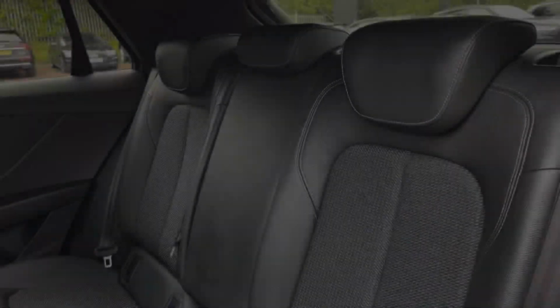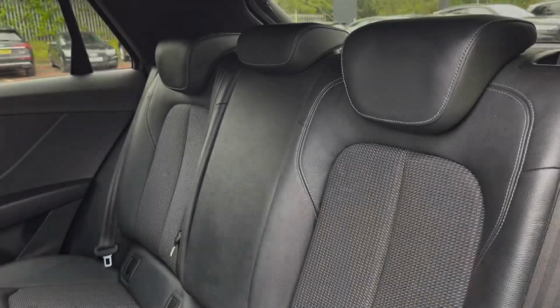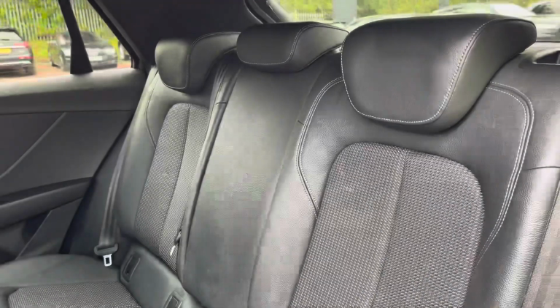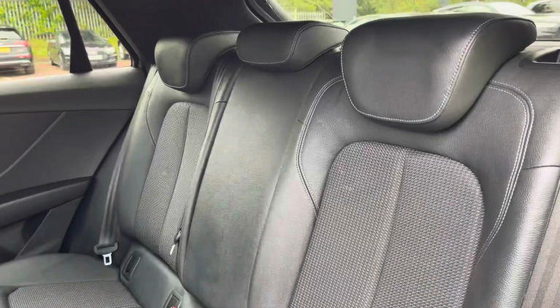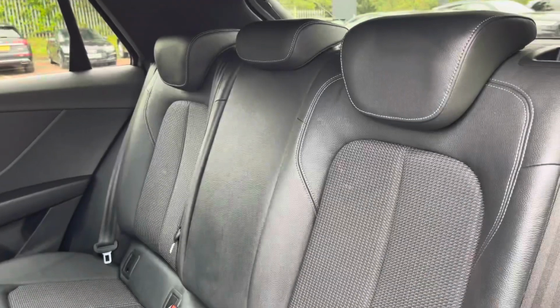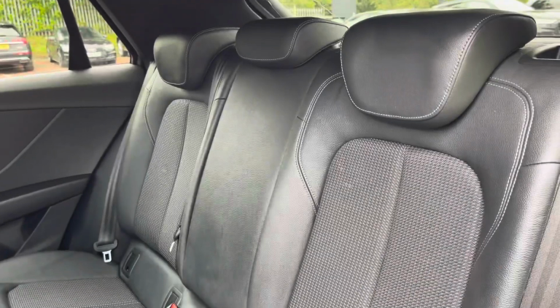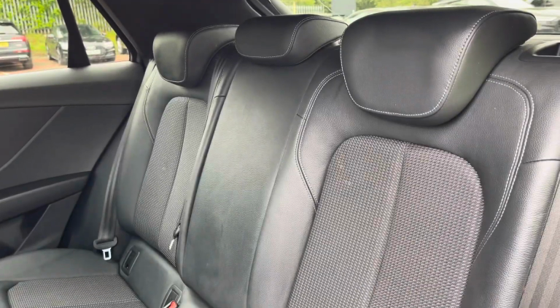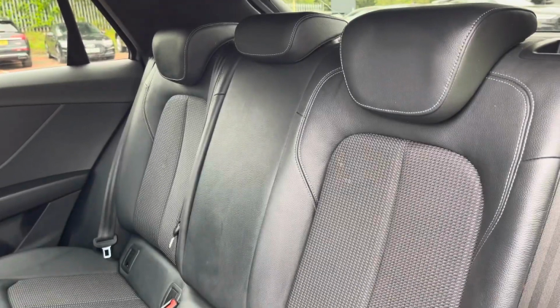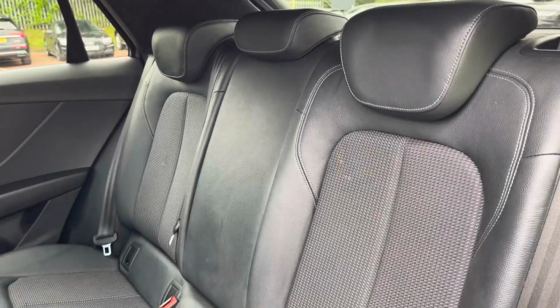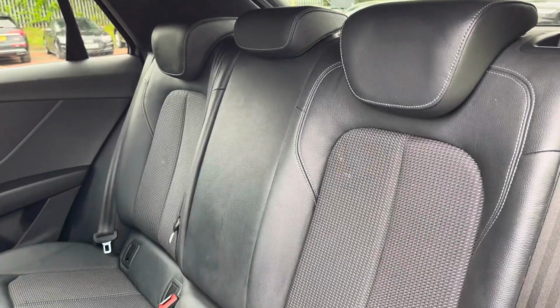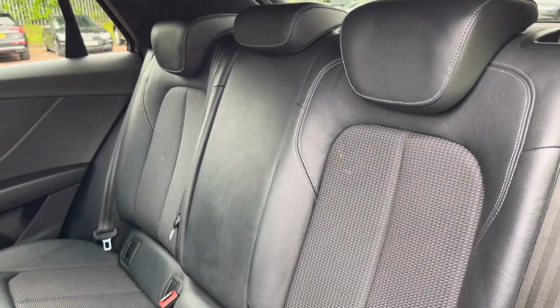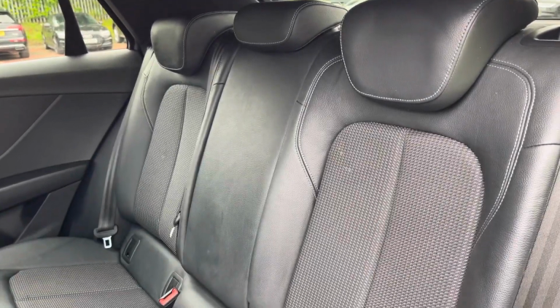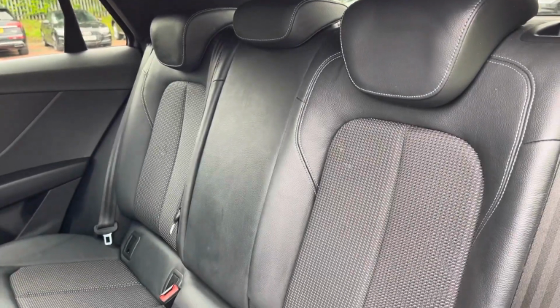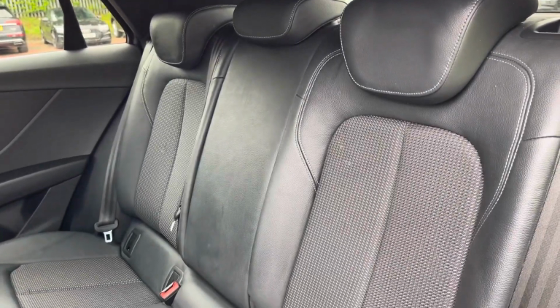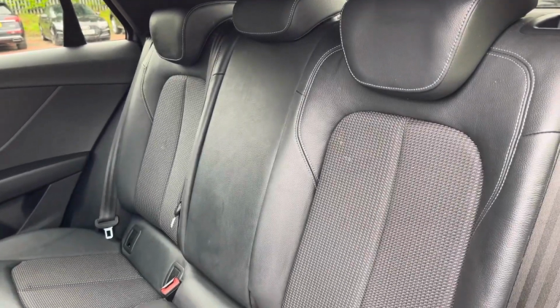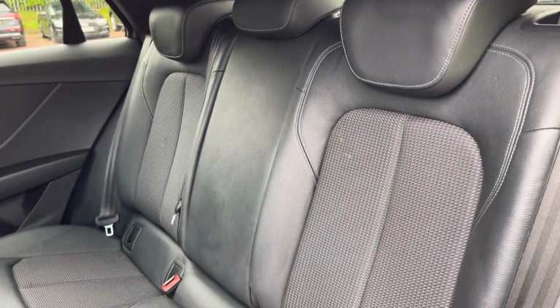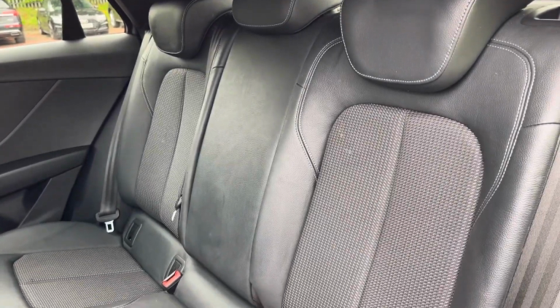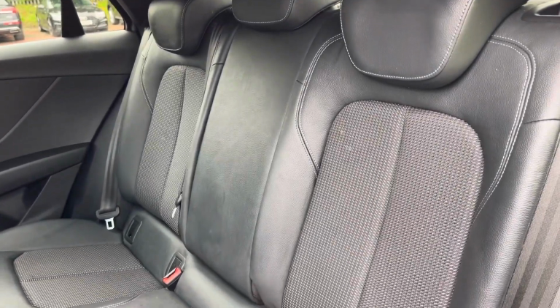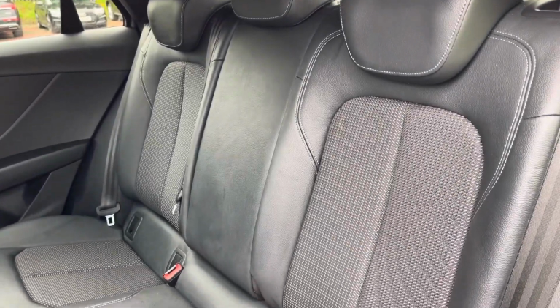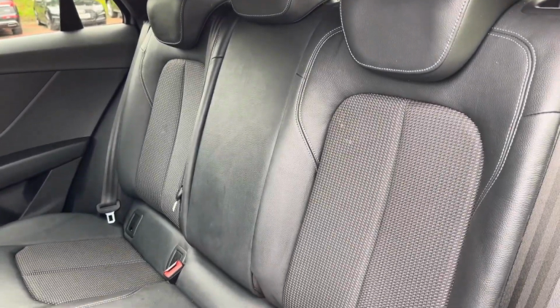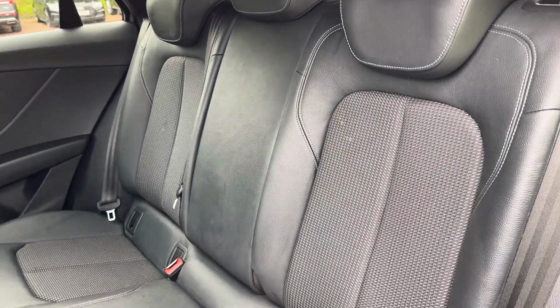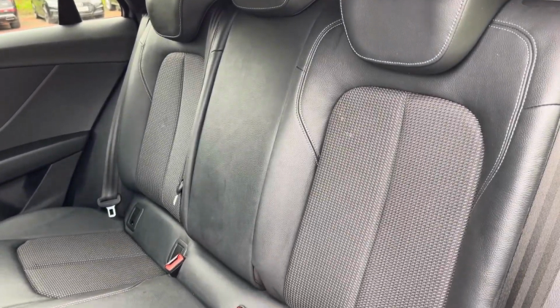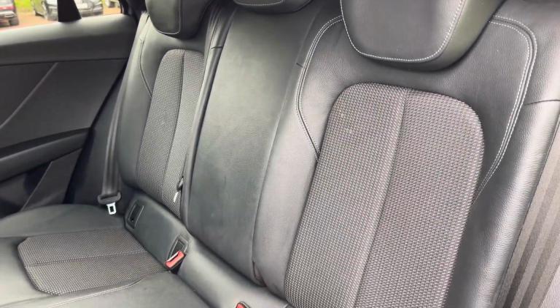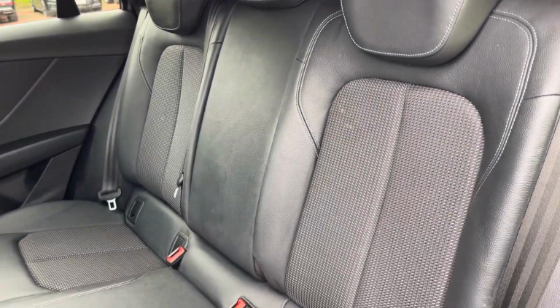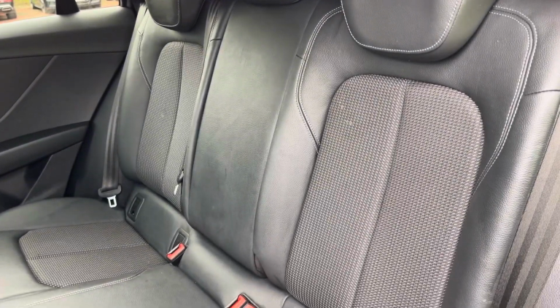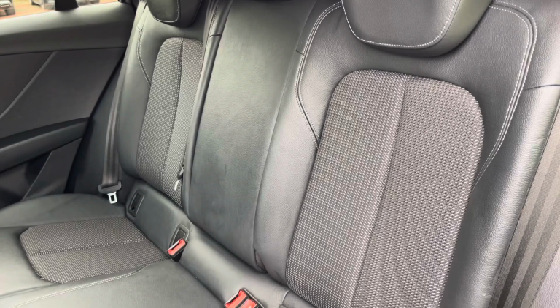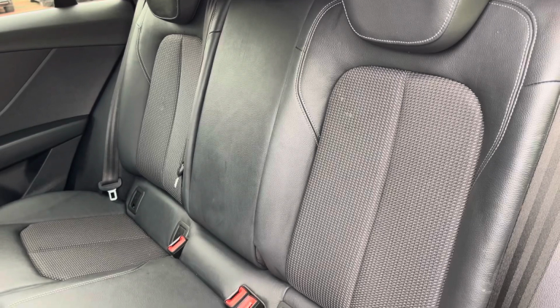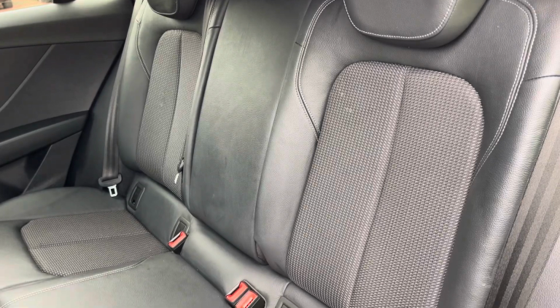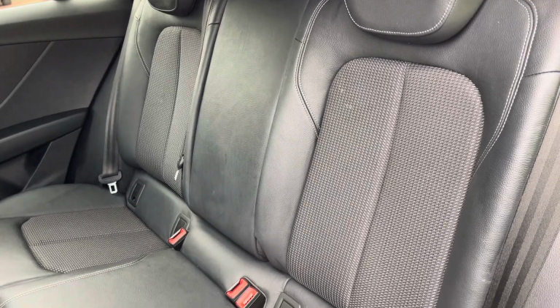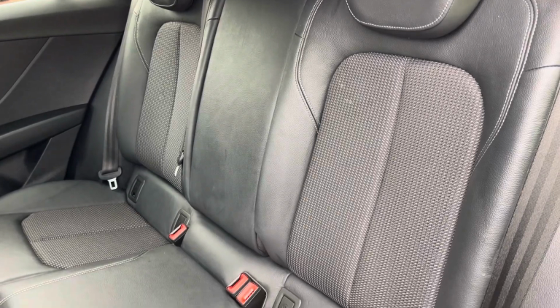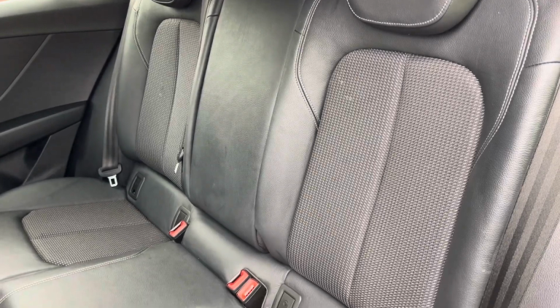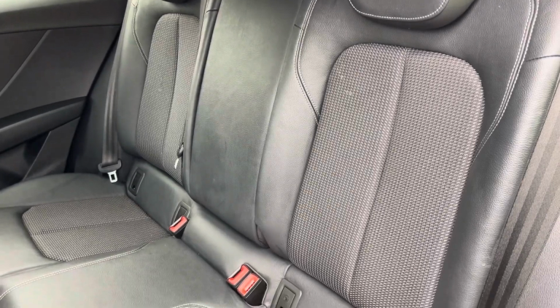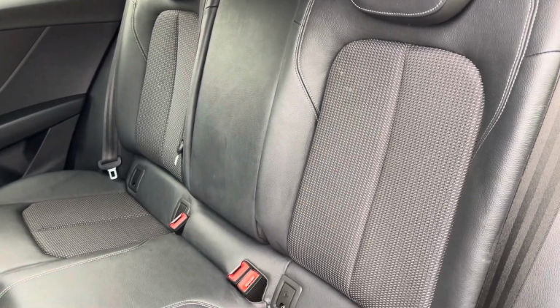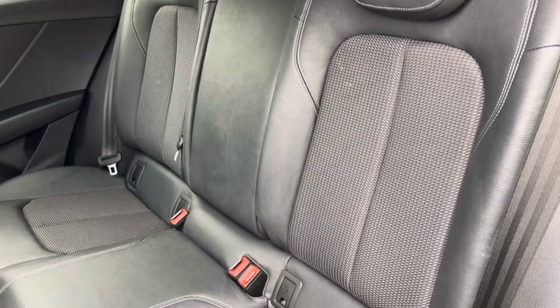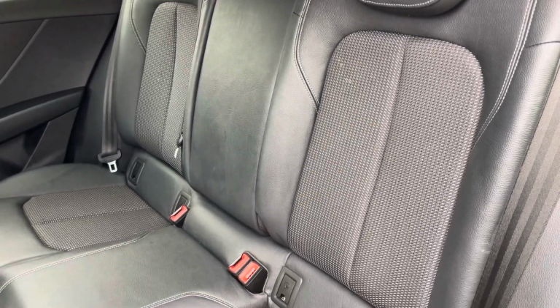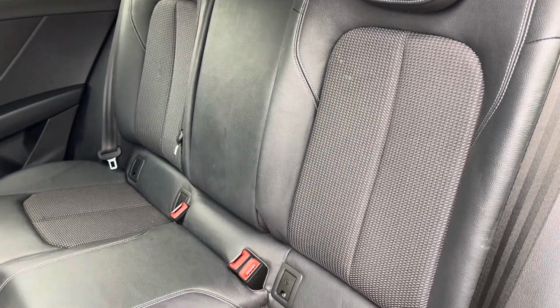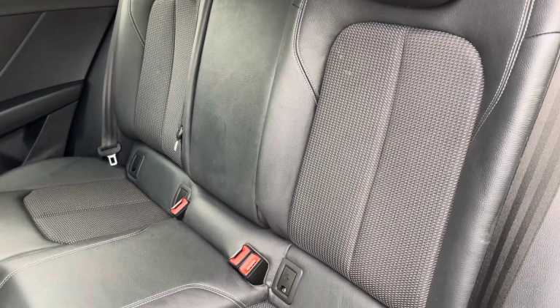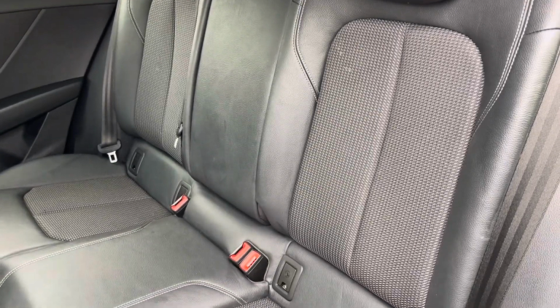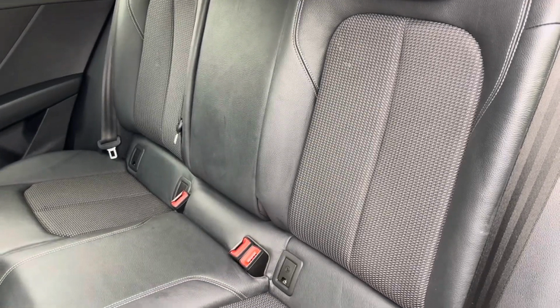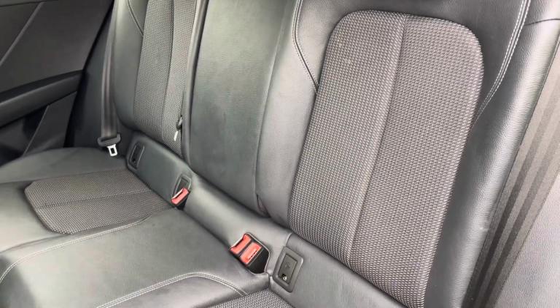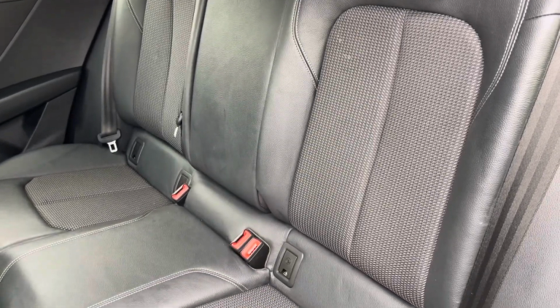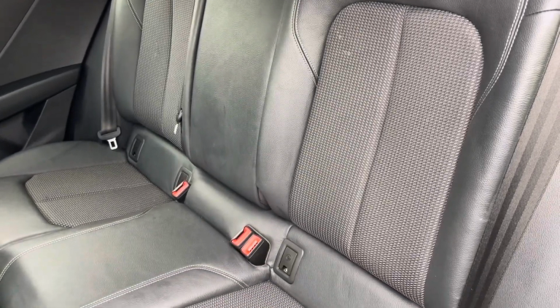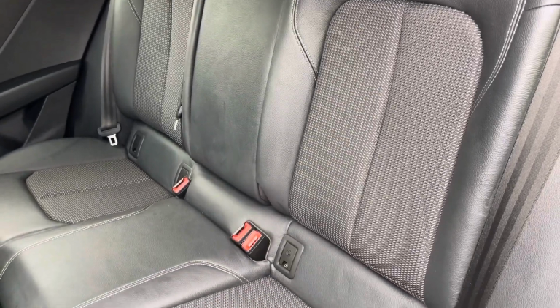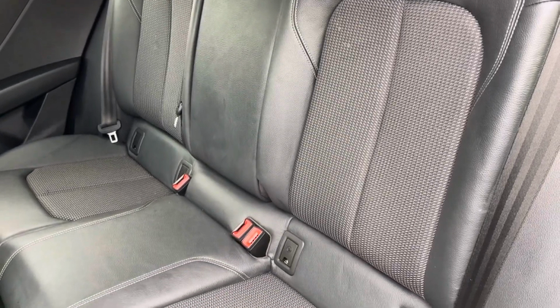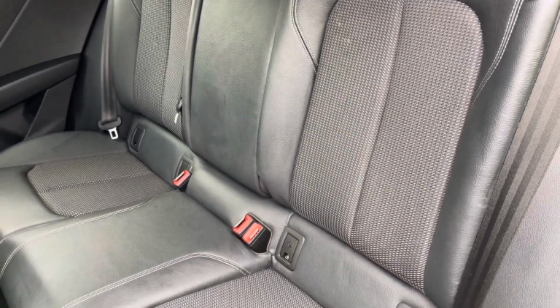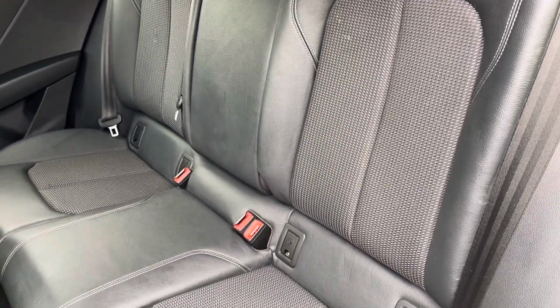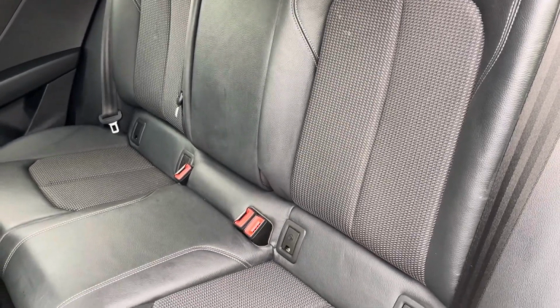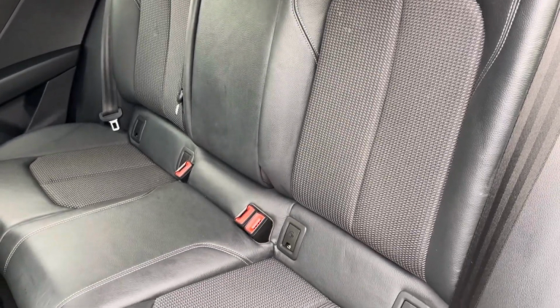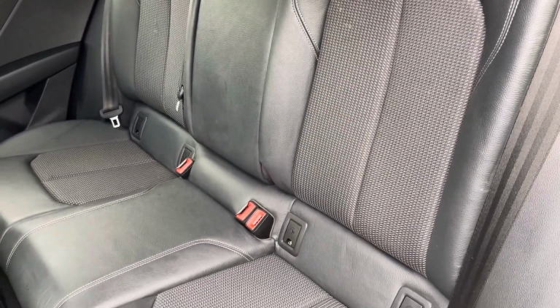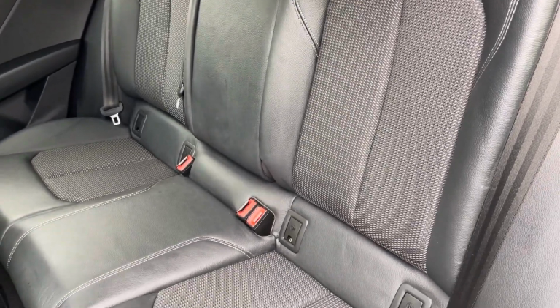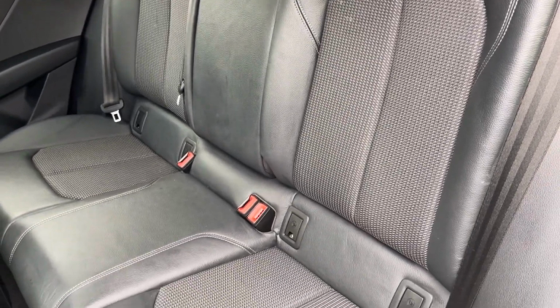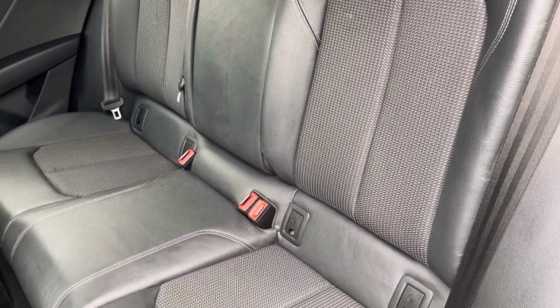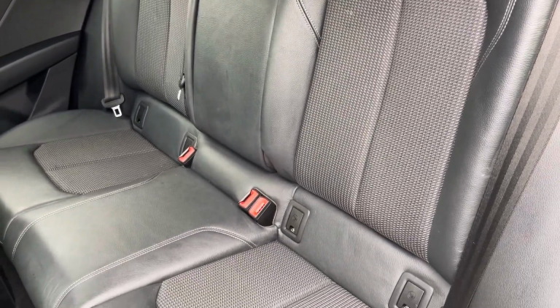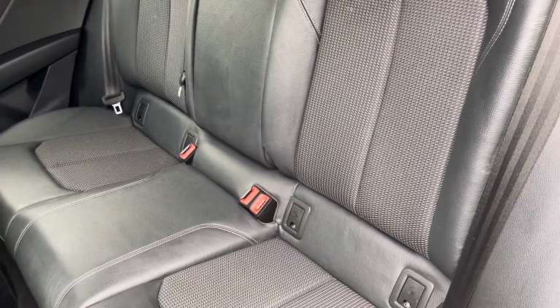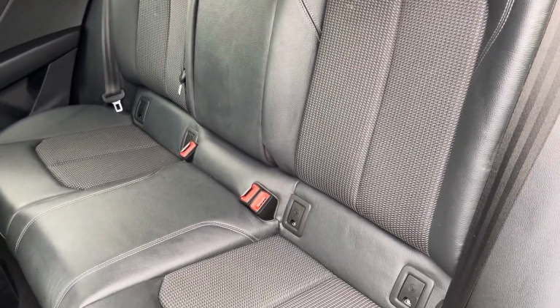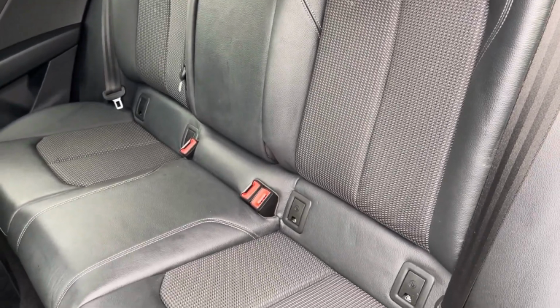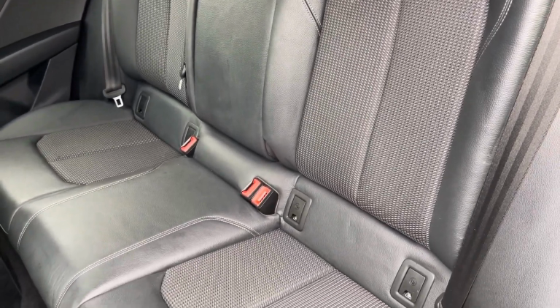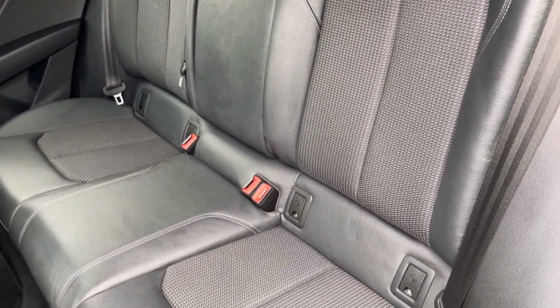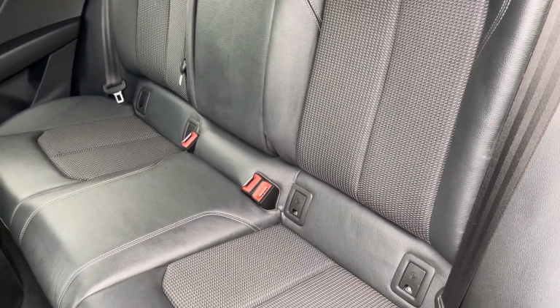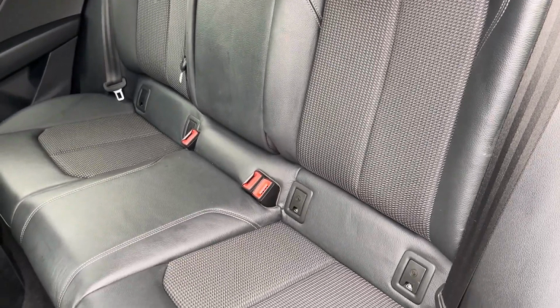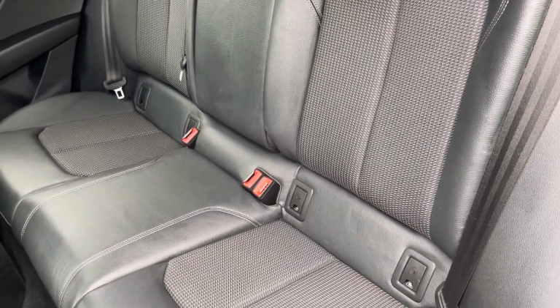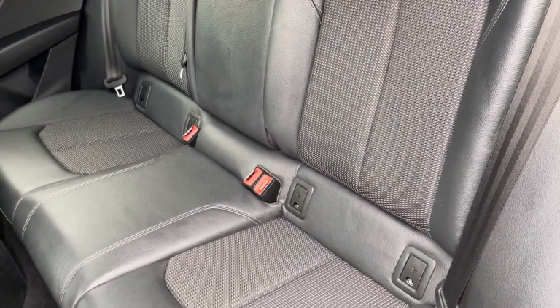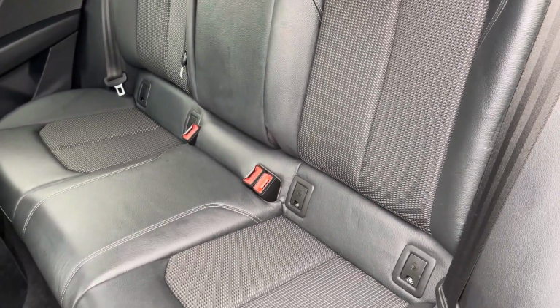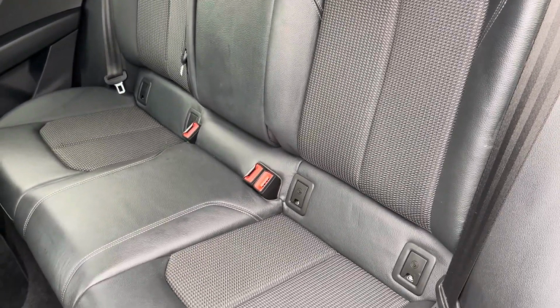Moving inside, you'll find cloth leather upholstered rear seats with integrated ISOFIX child seat mounting points.